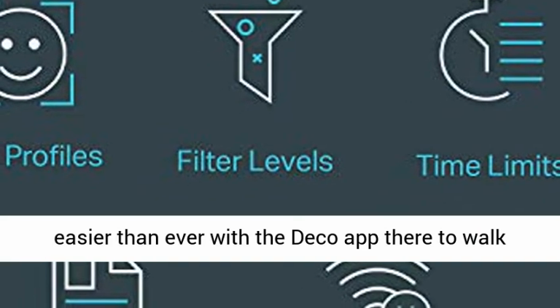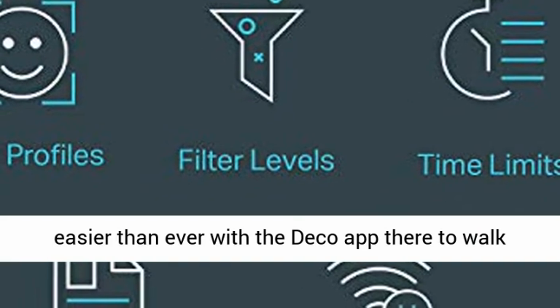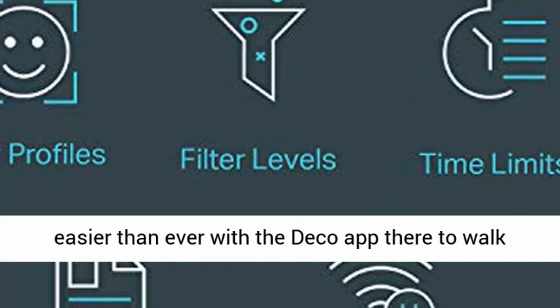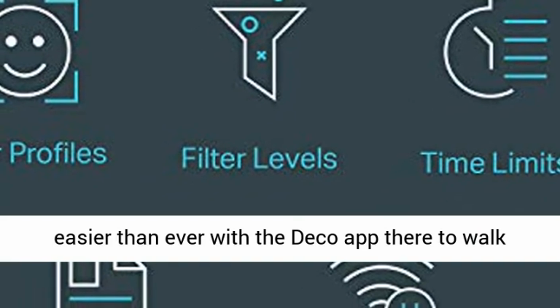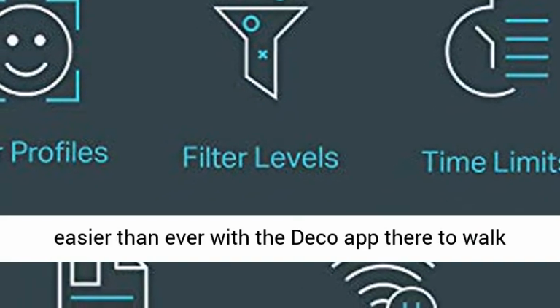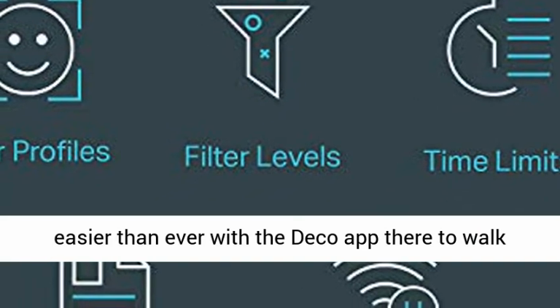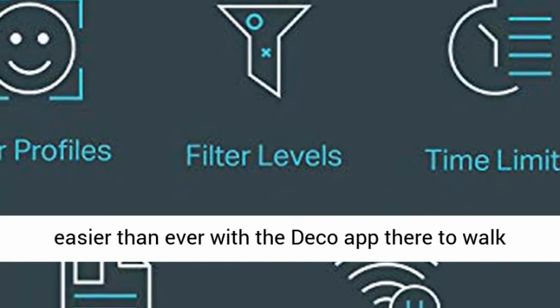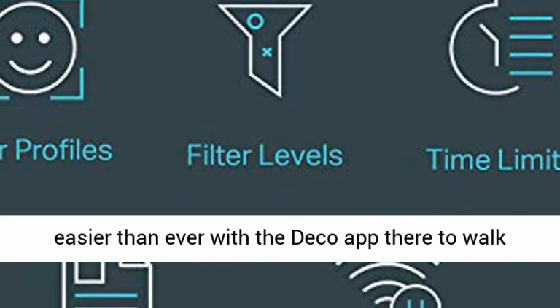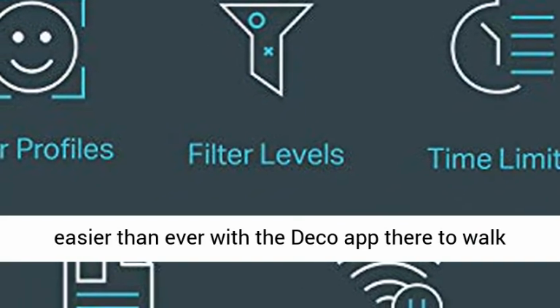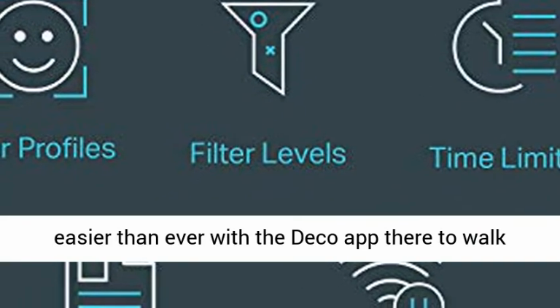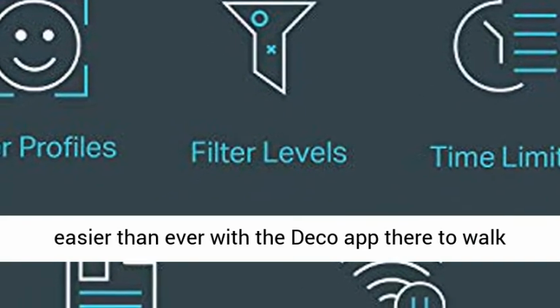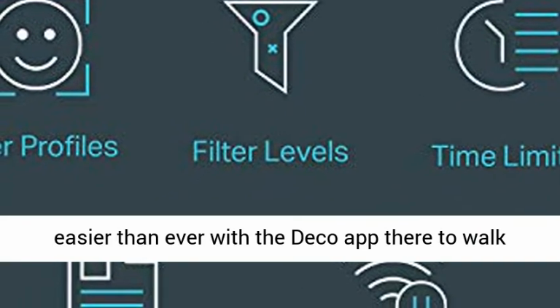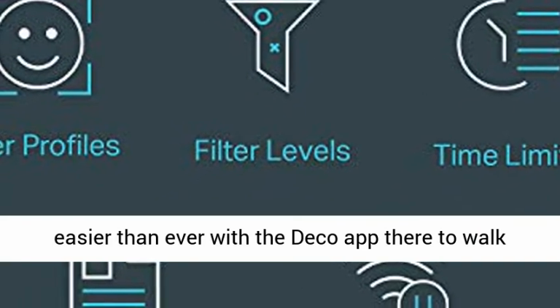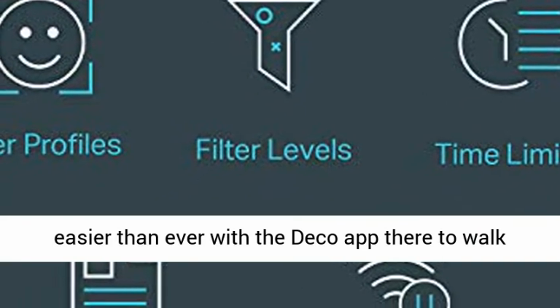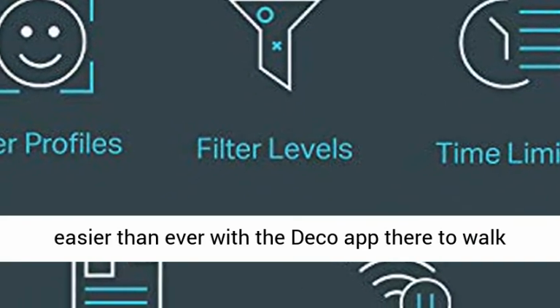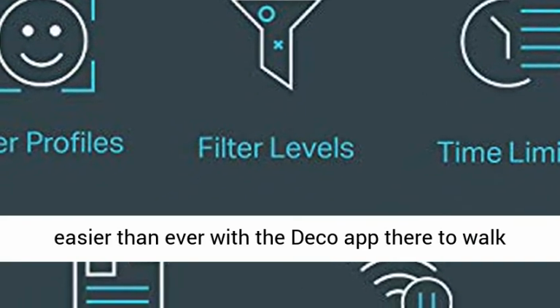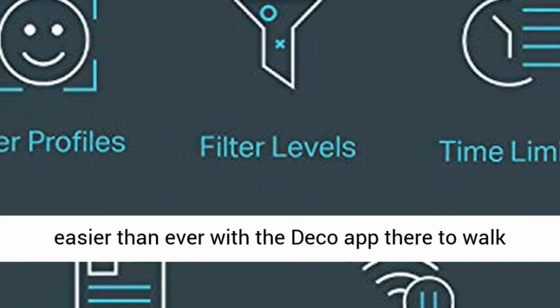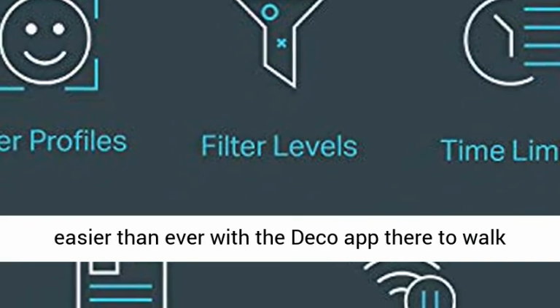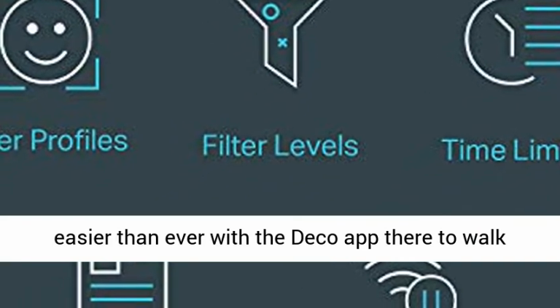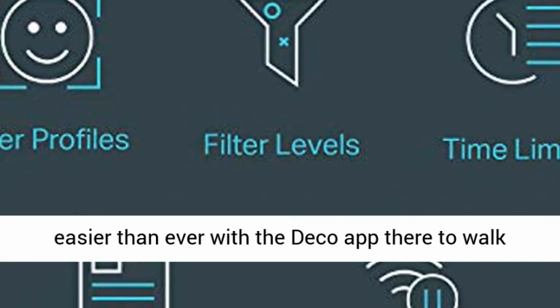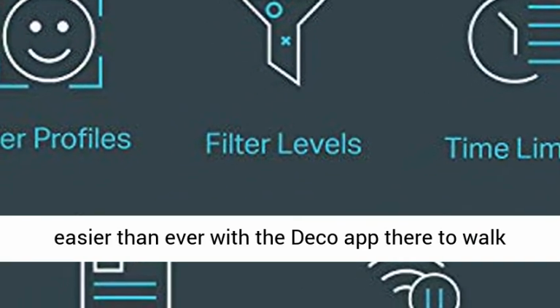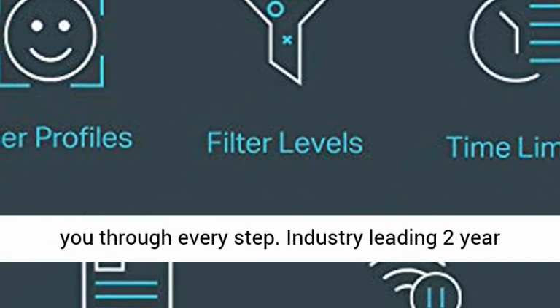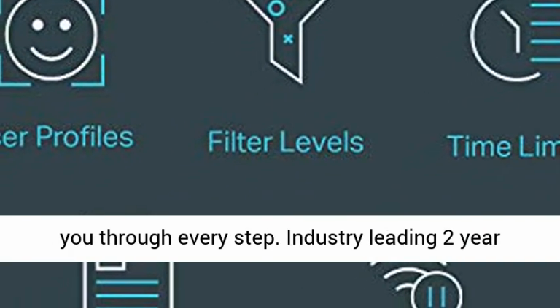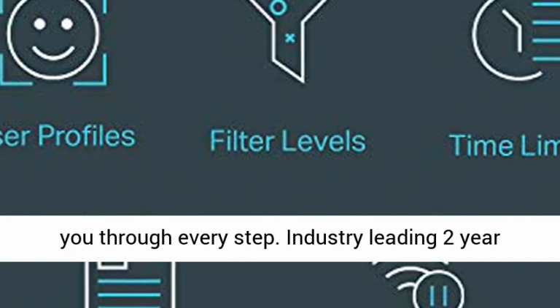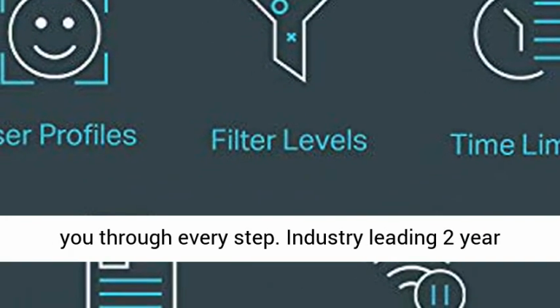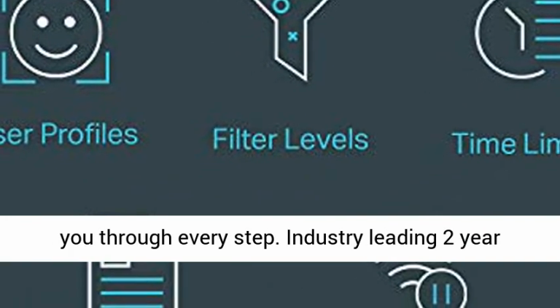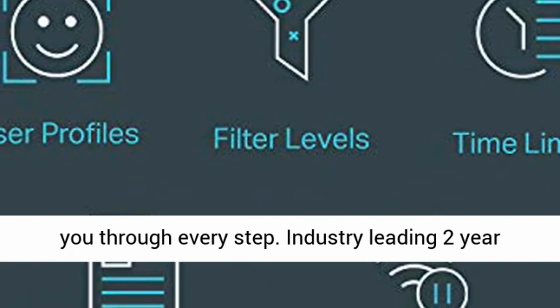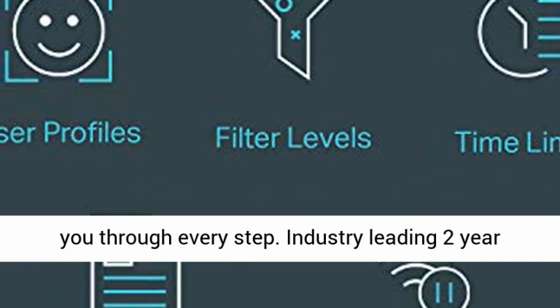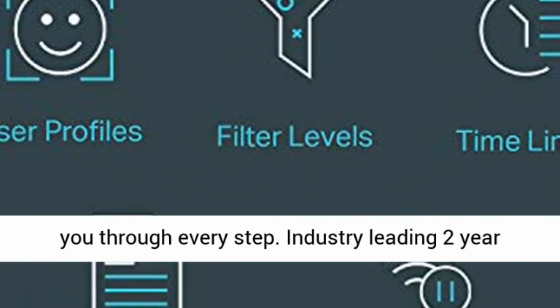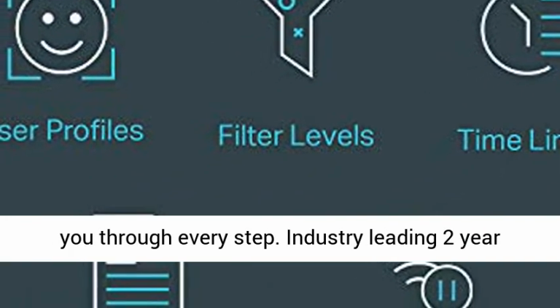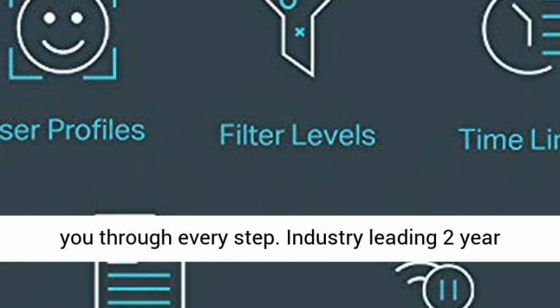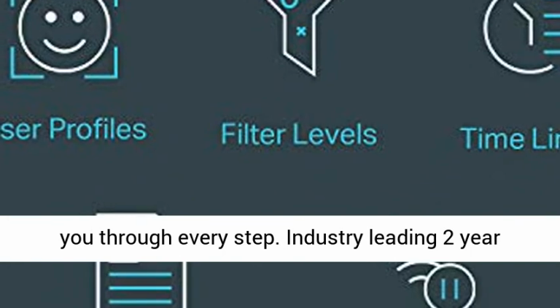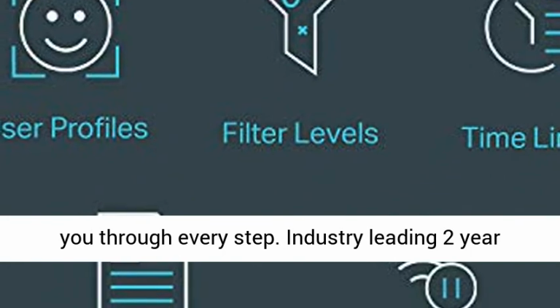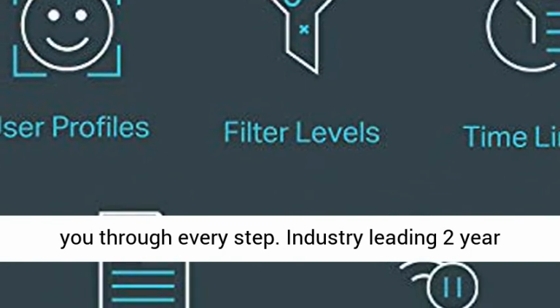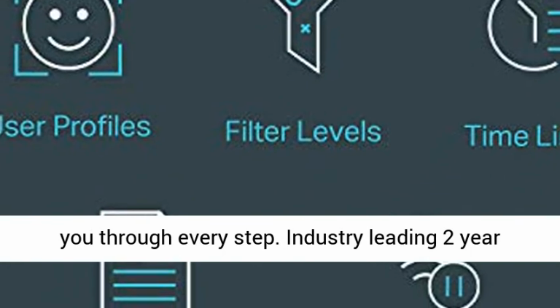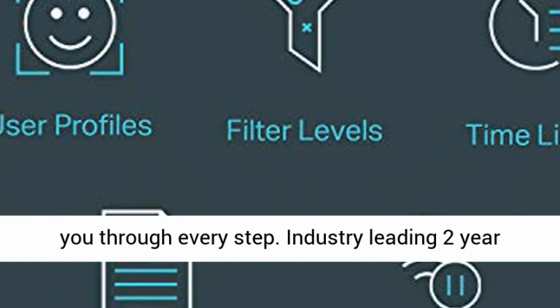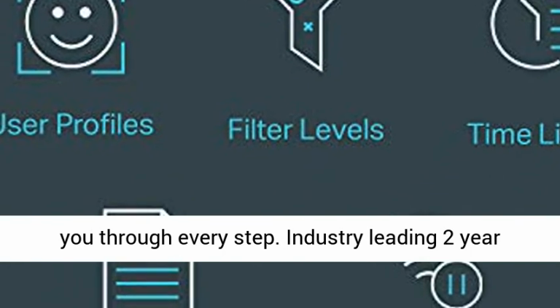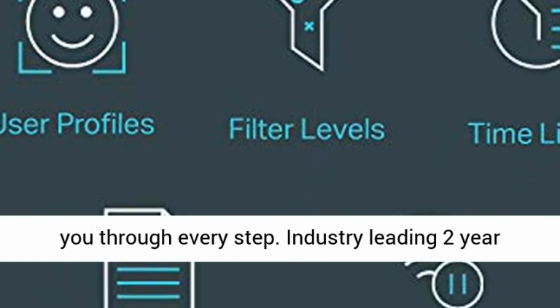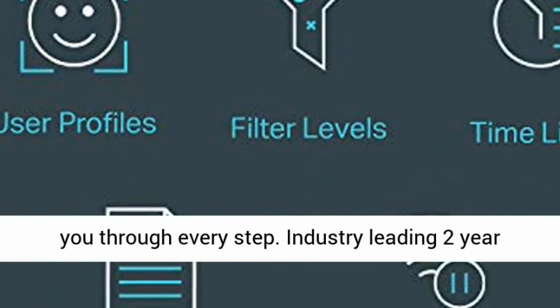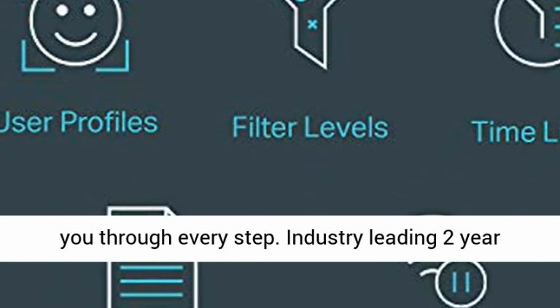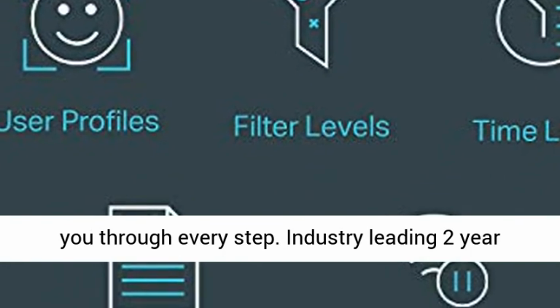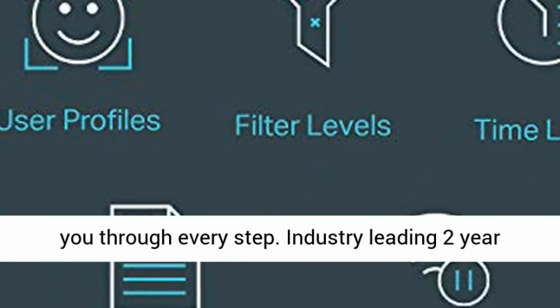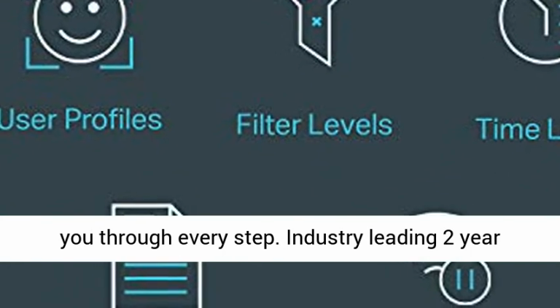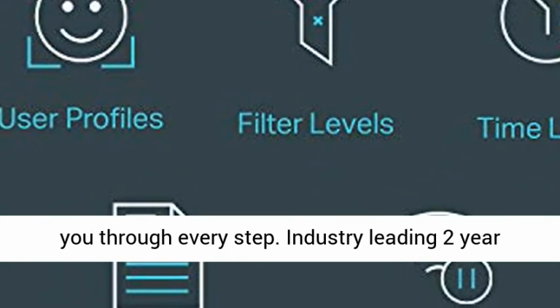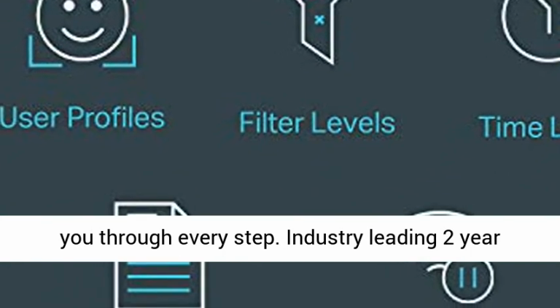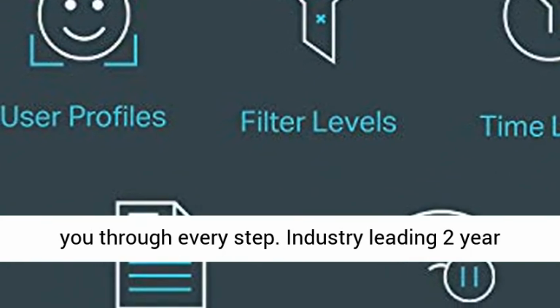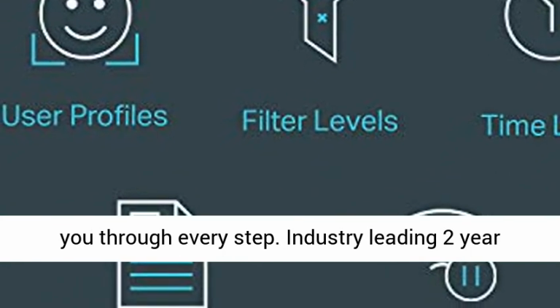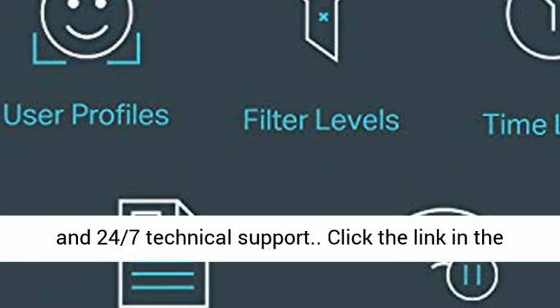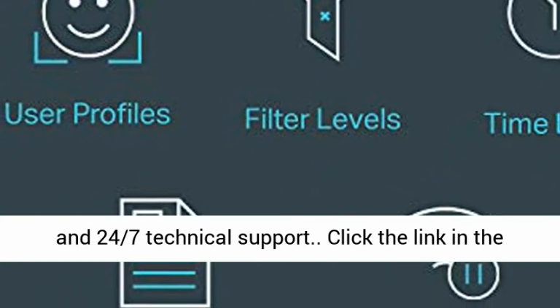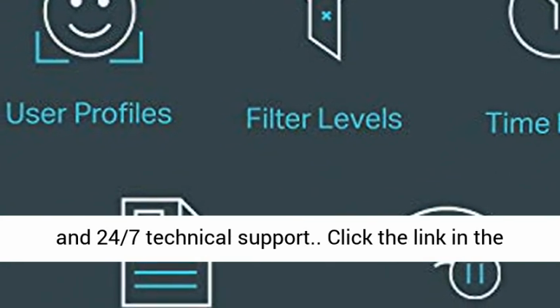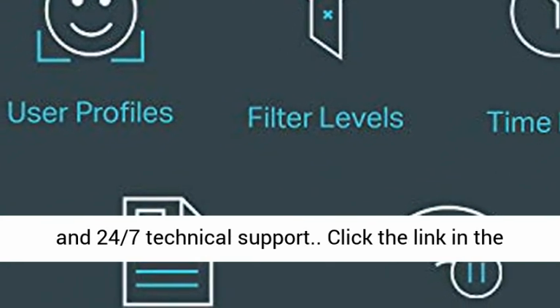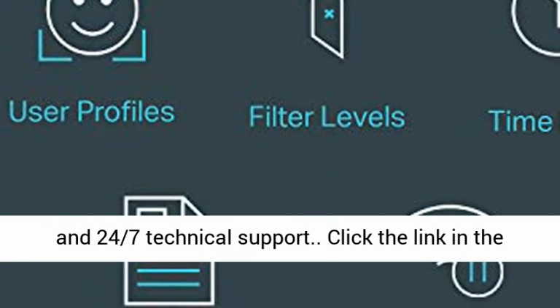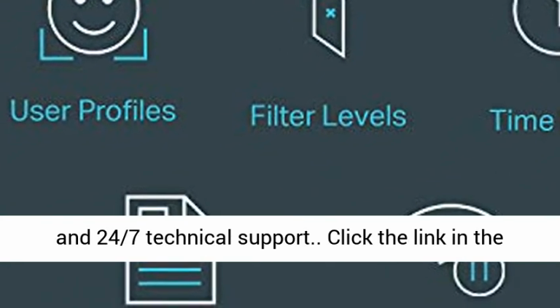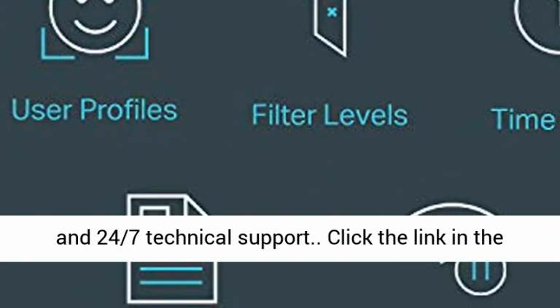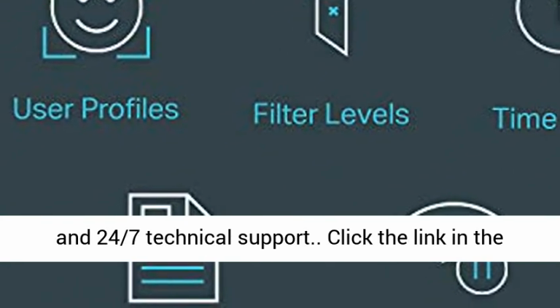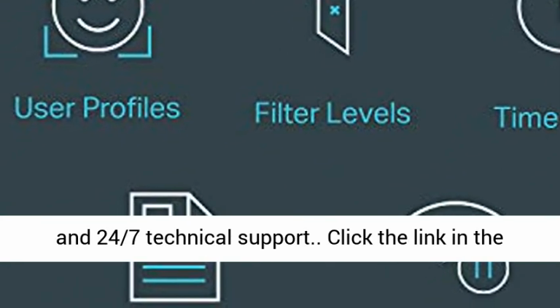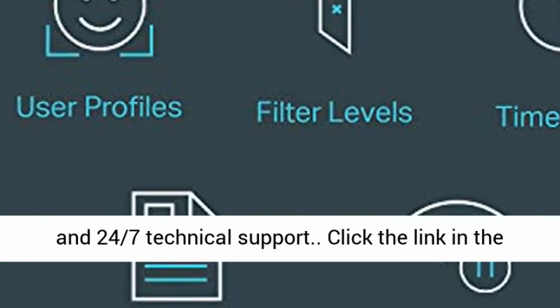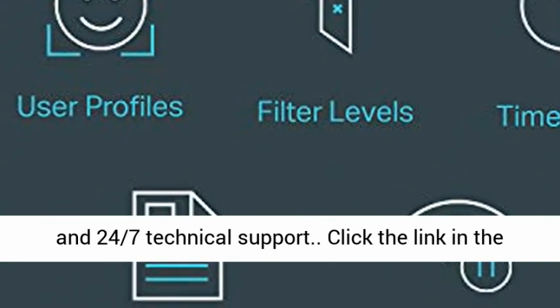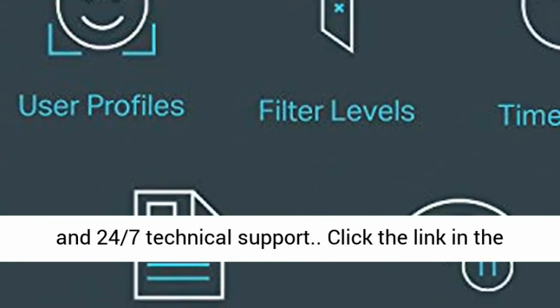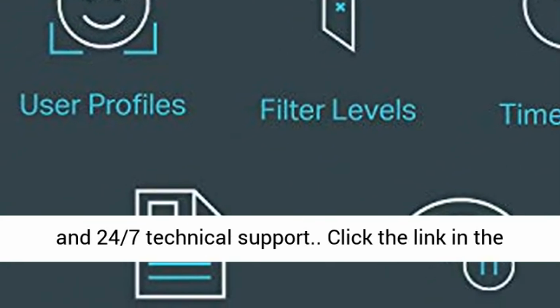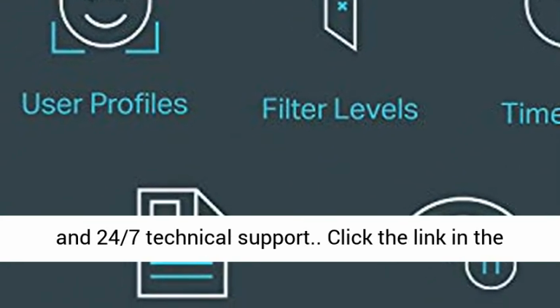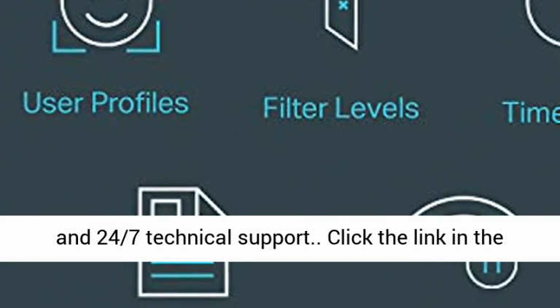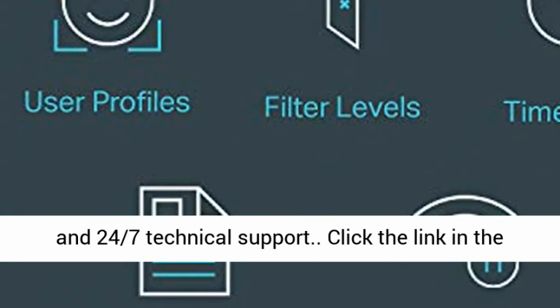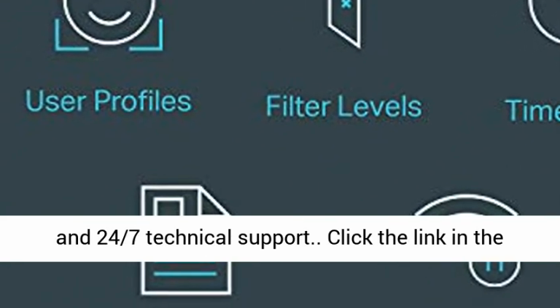Setup is easier than ever with the Deco app there to walk you through every step. Industry-leading 2-year and 24/7 technical support.